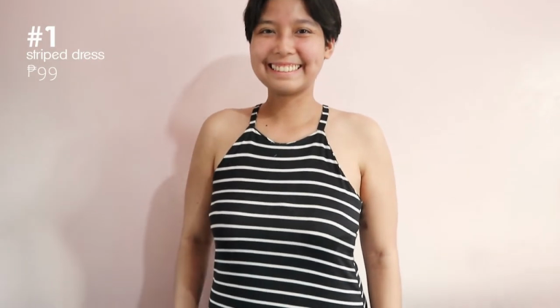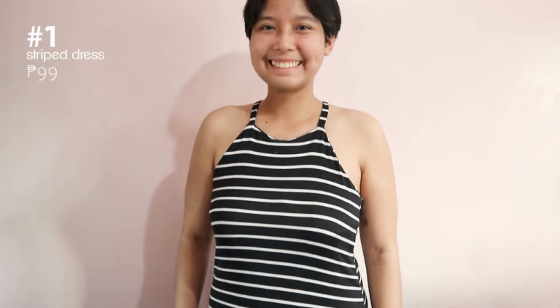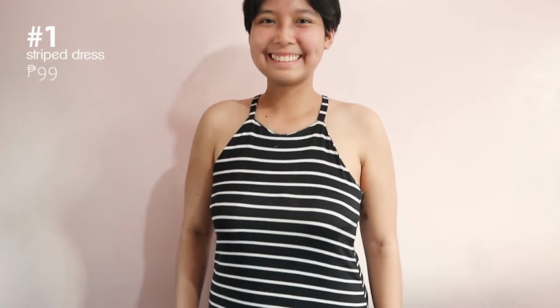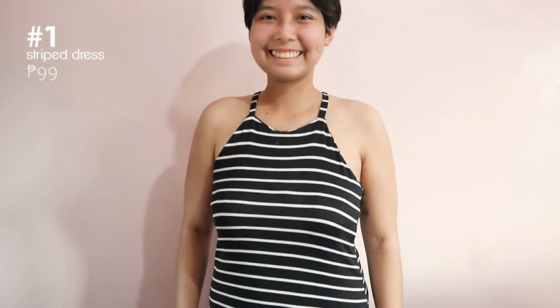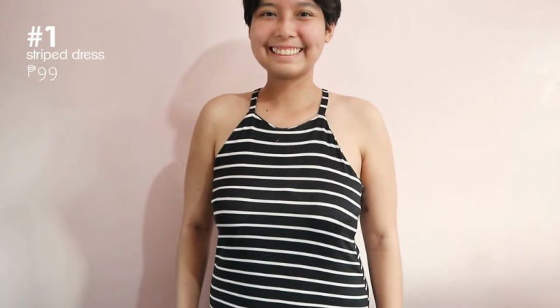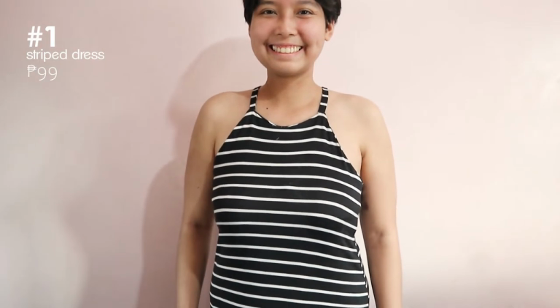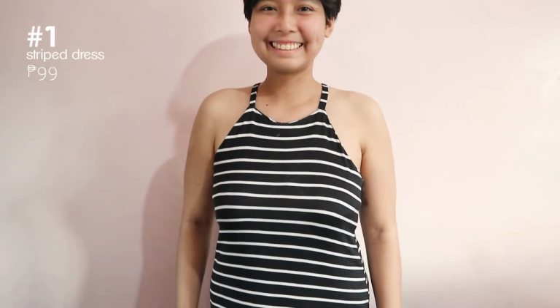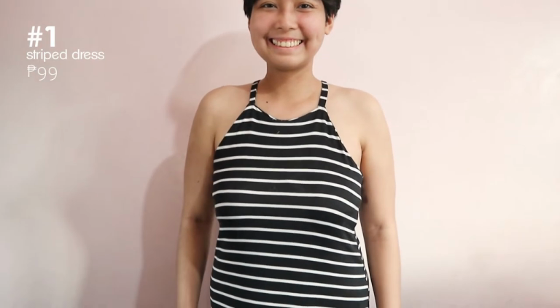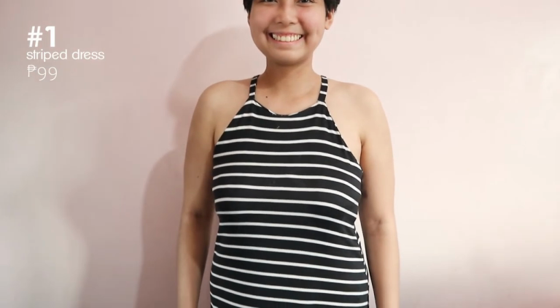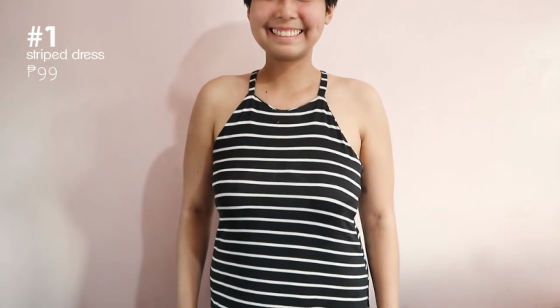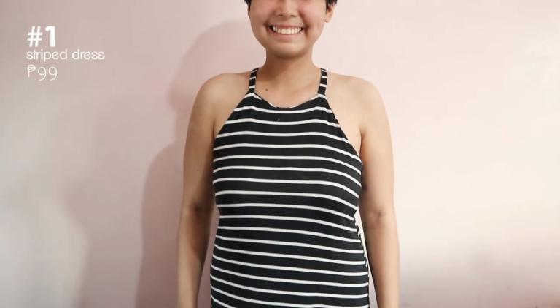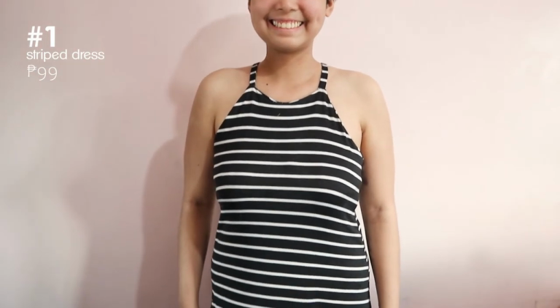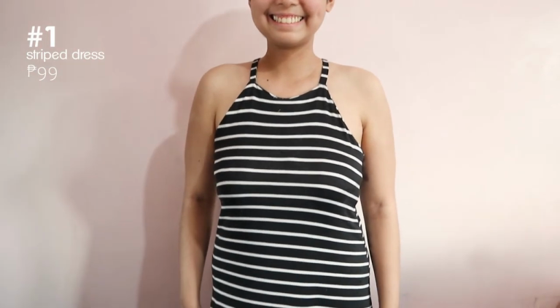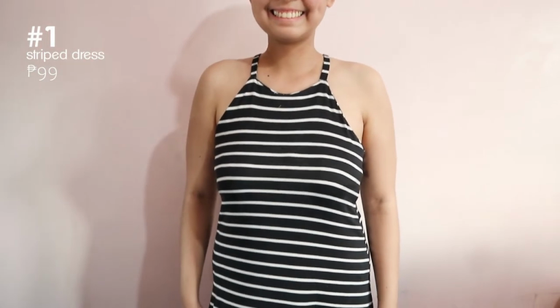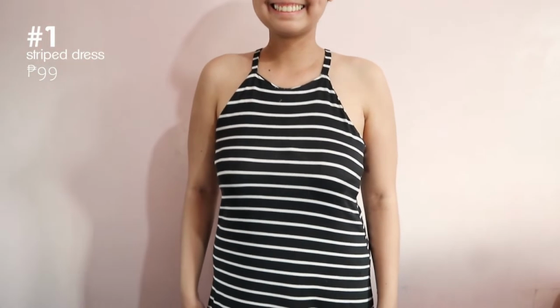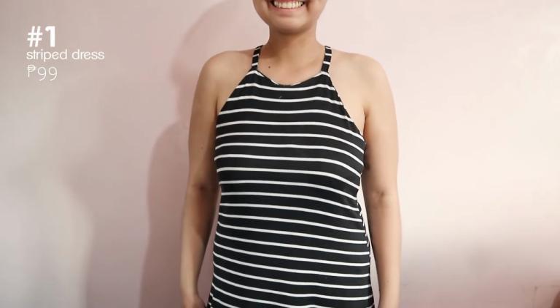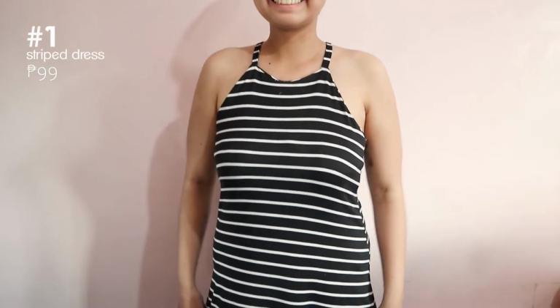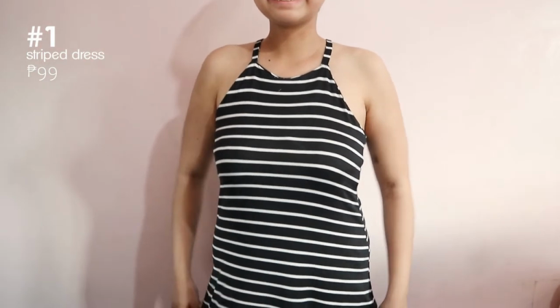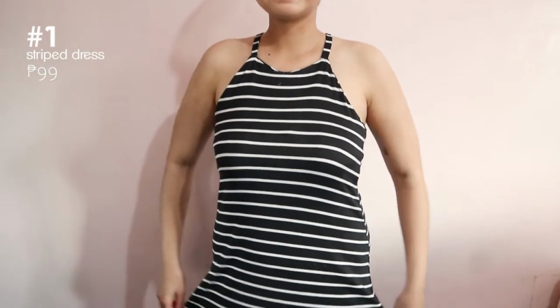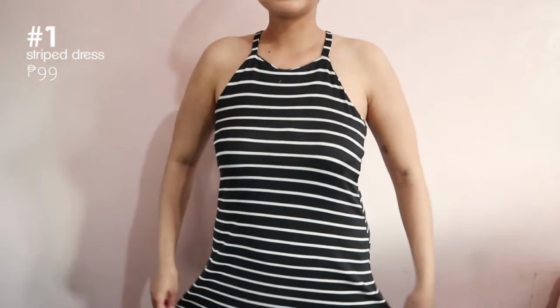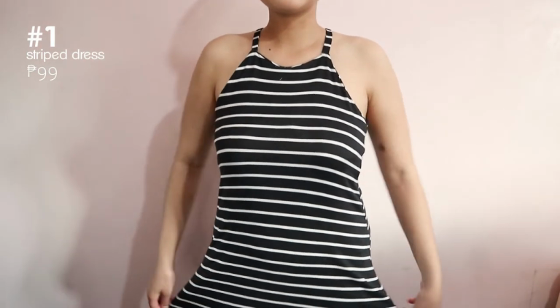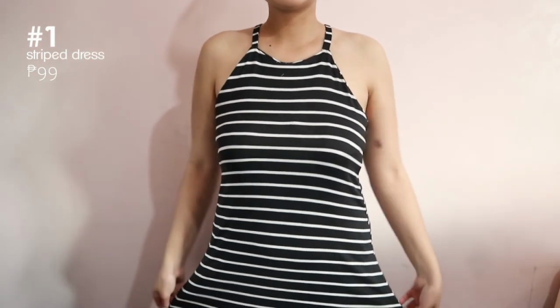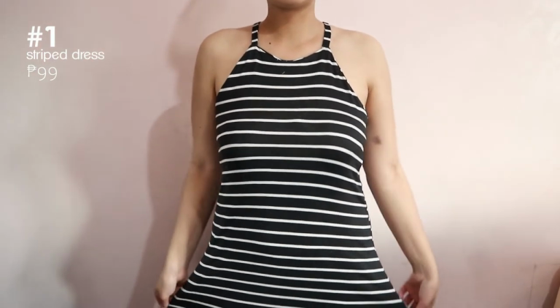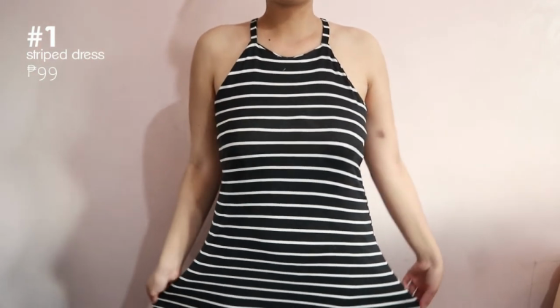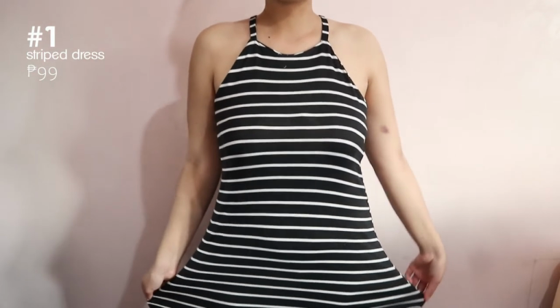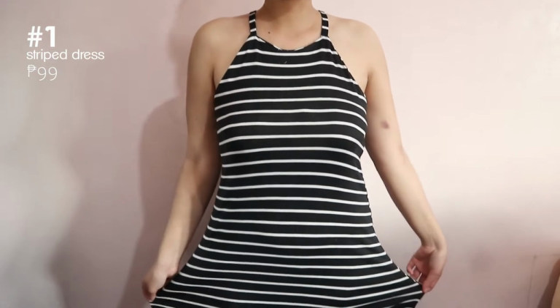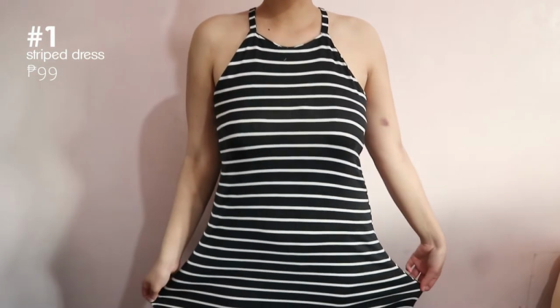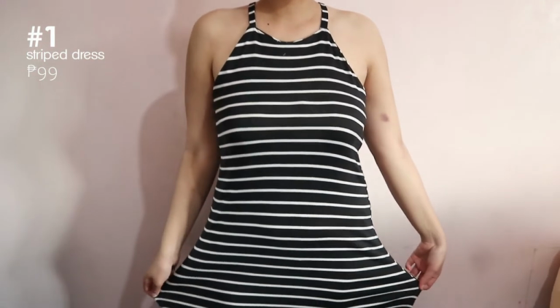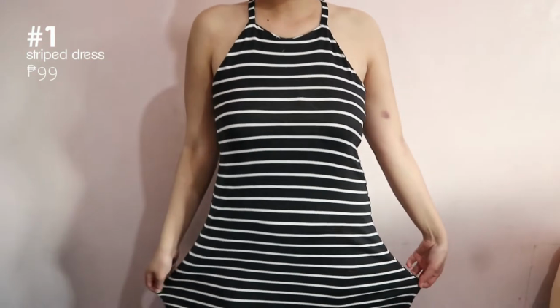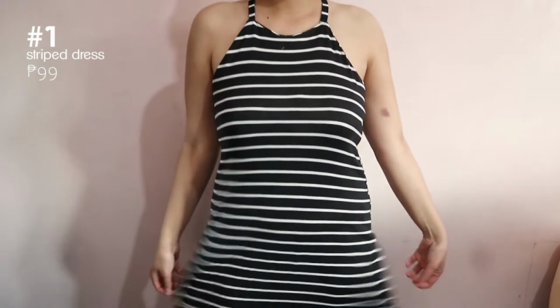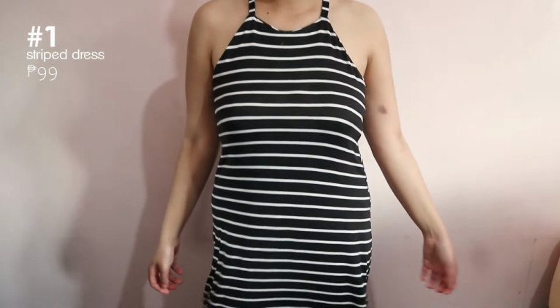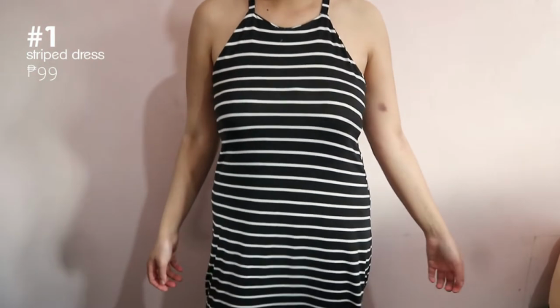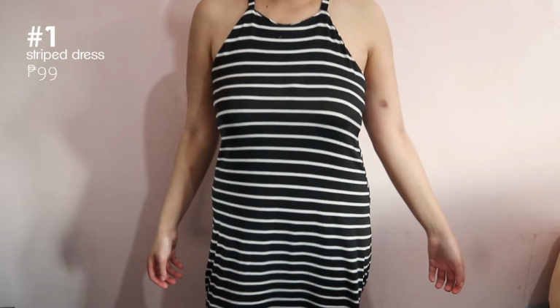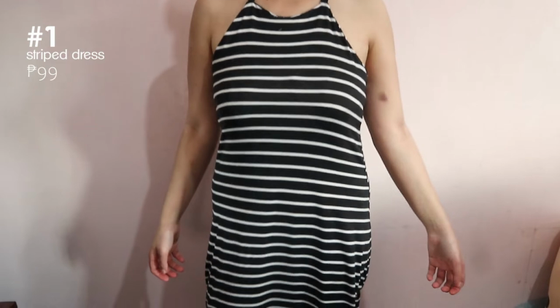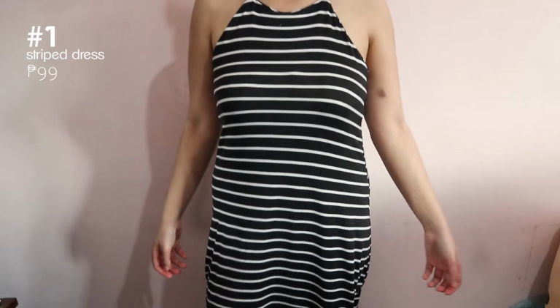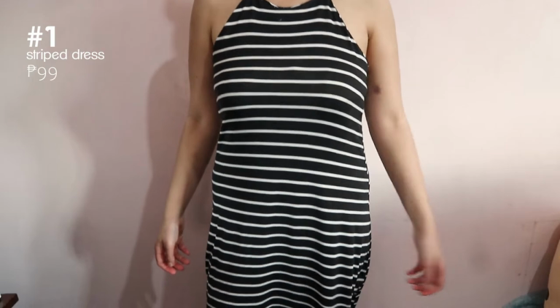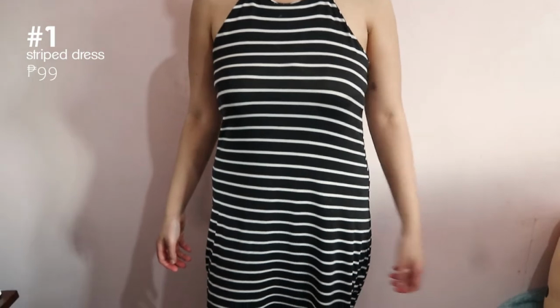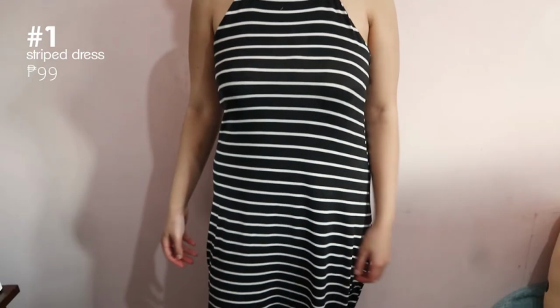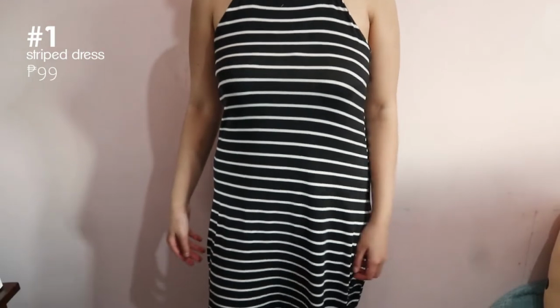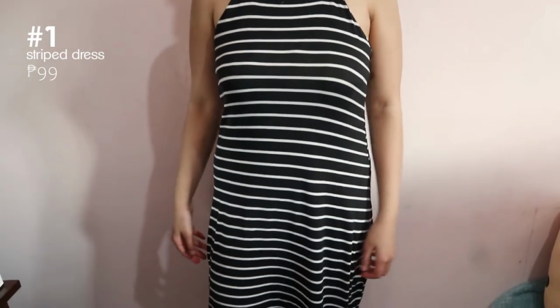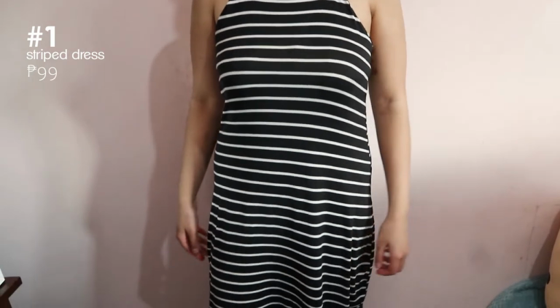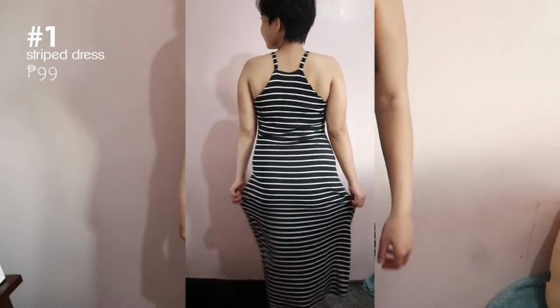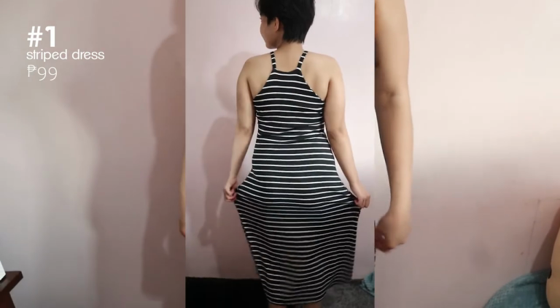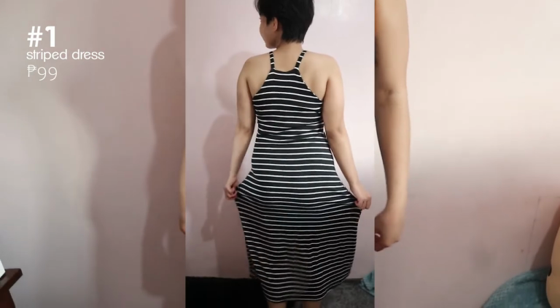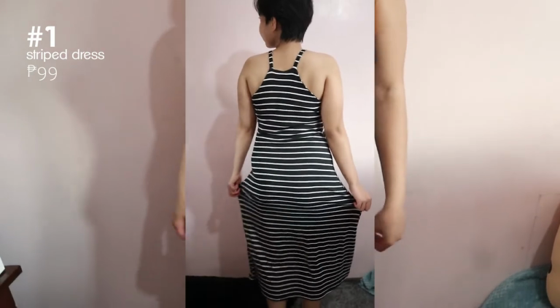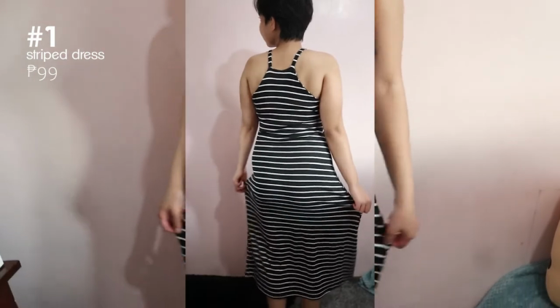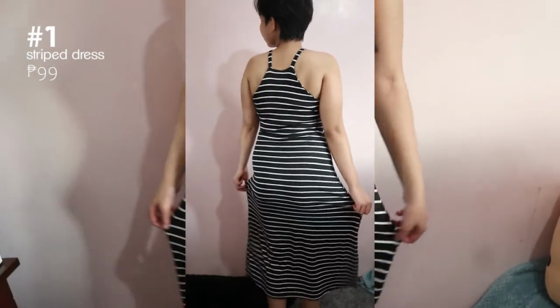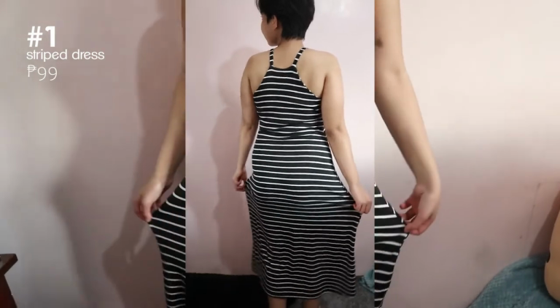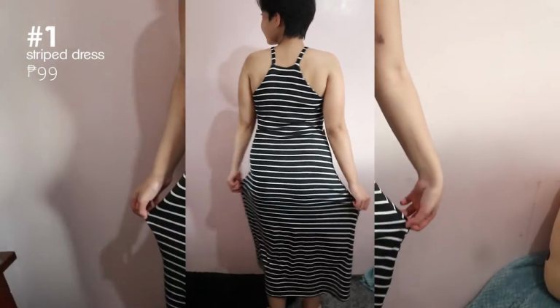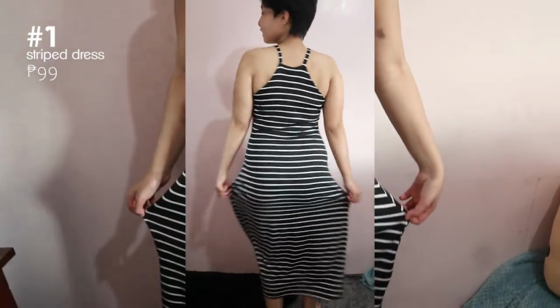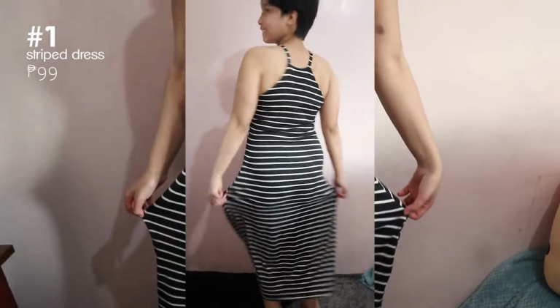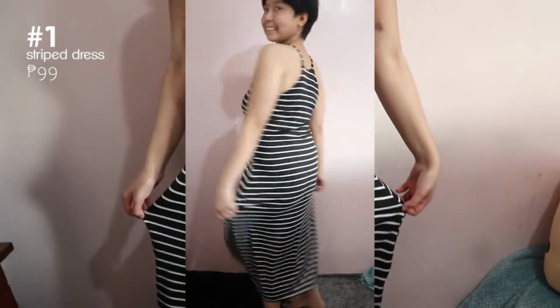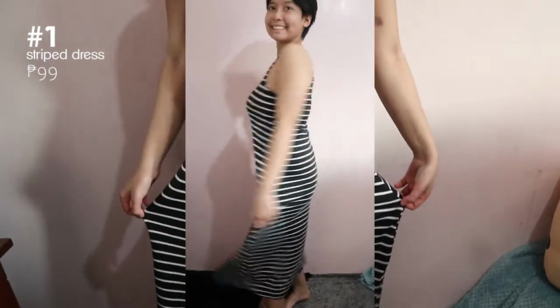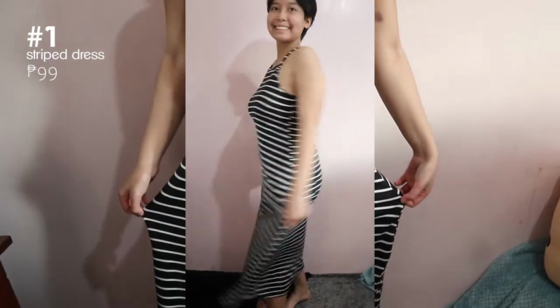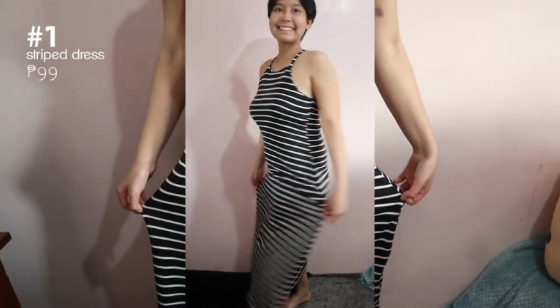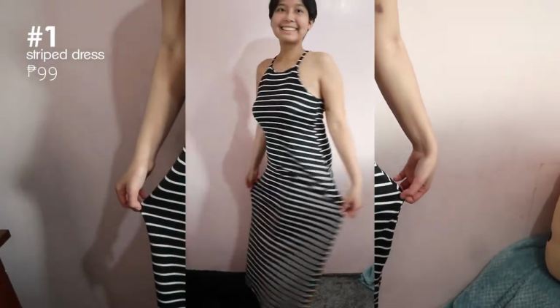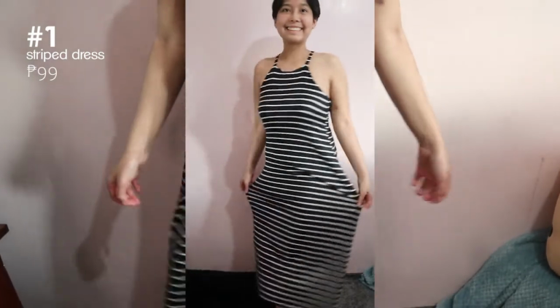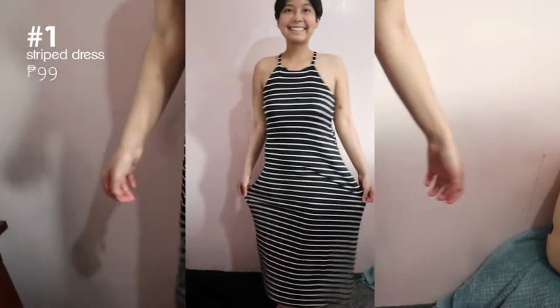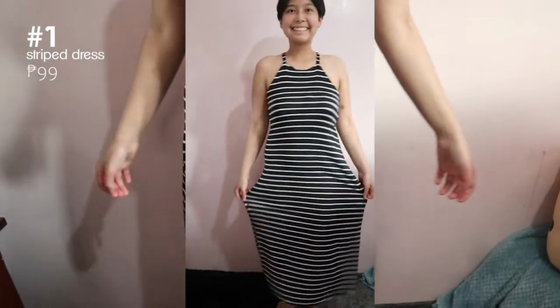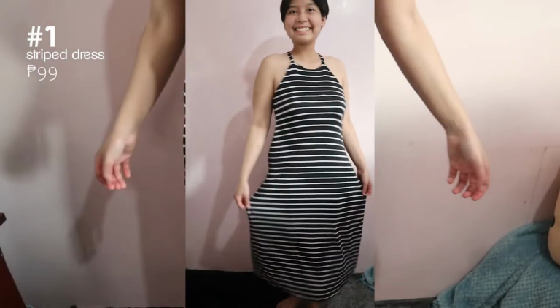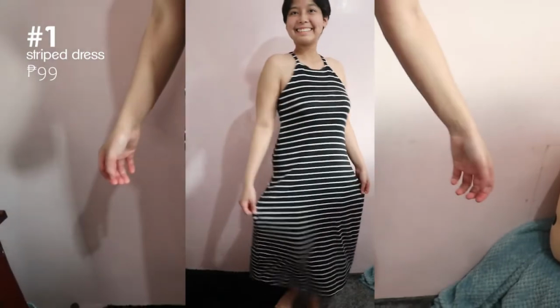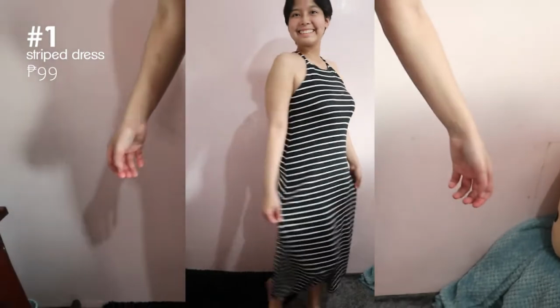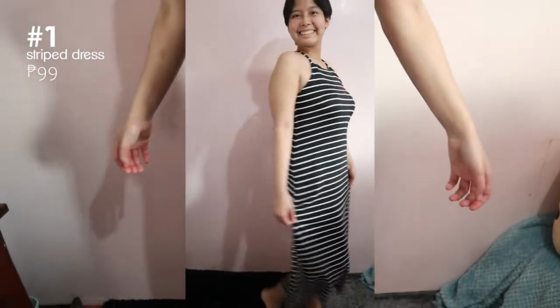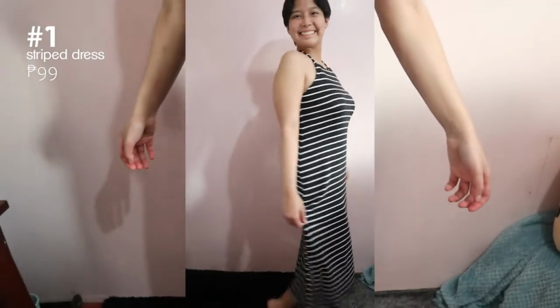Up first is this long Zara-inspired halter dress. It's super affordable and the quality is so good.